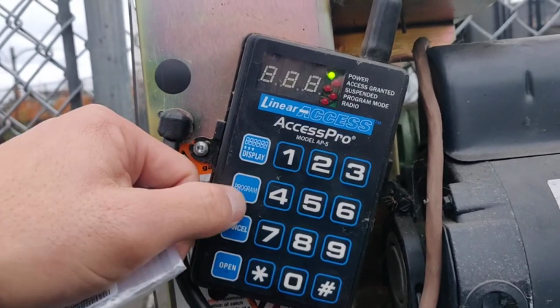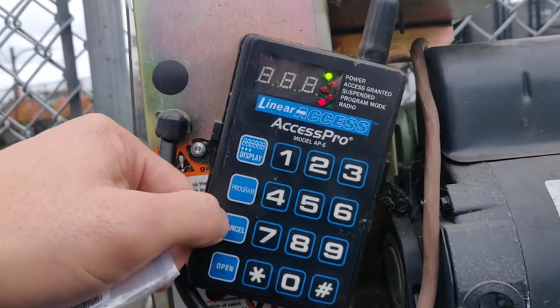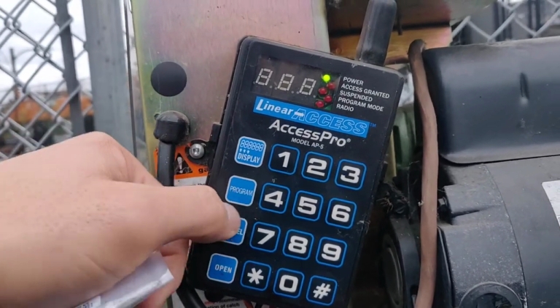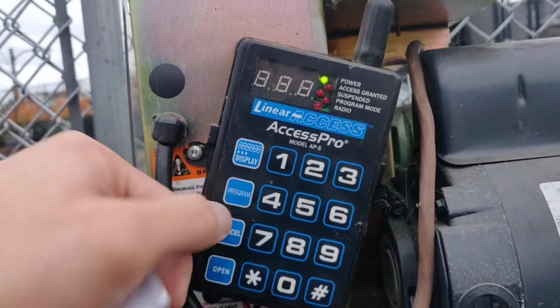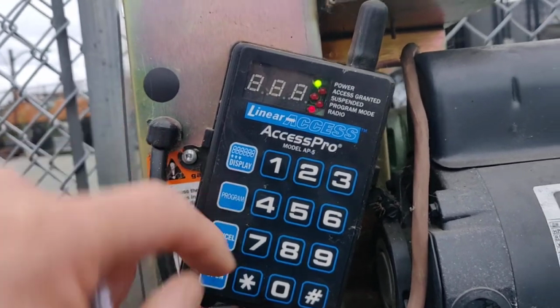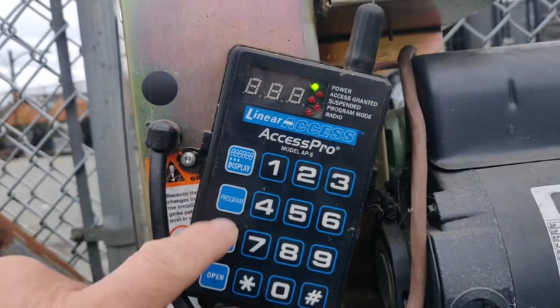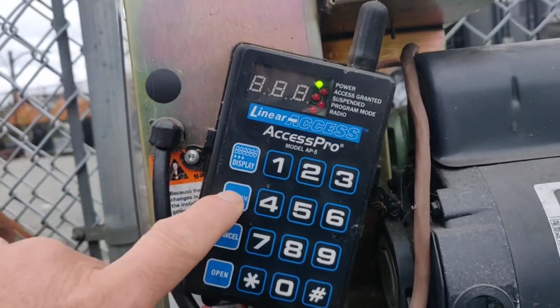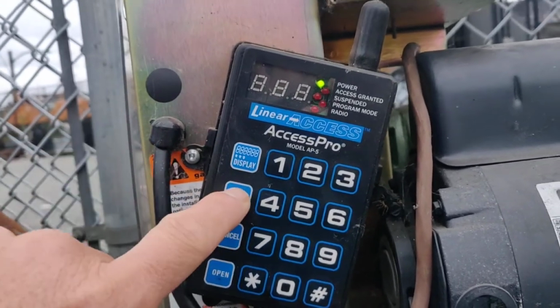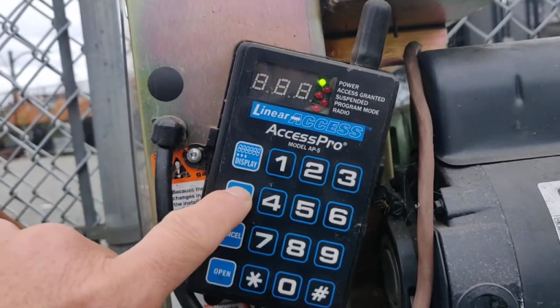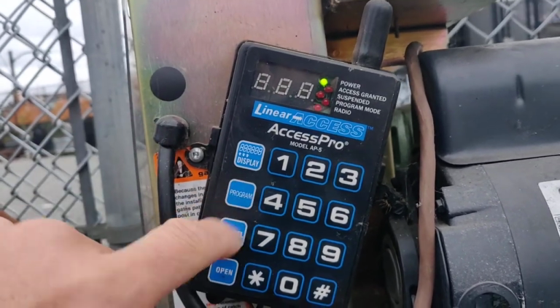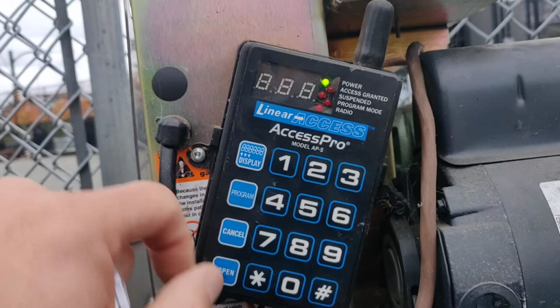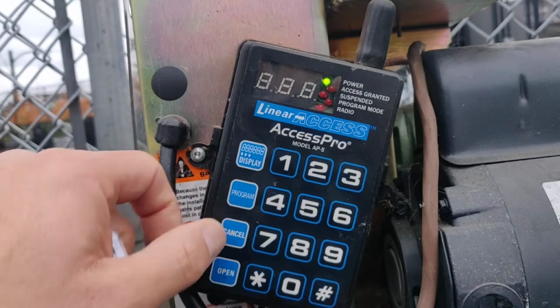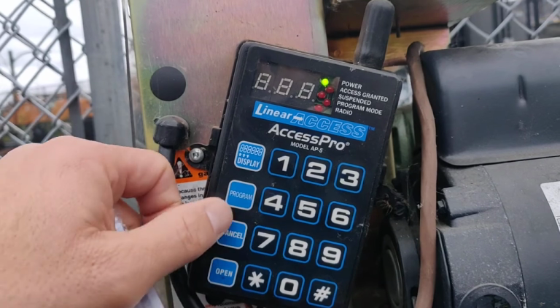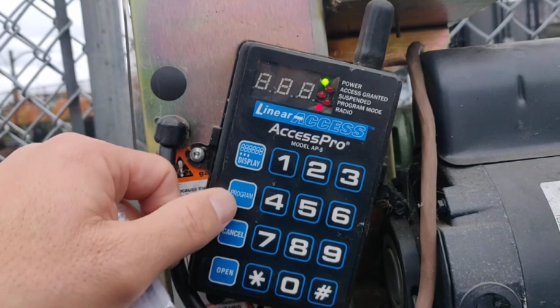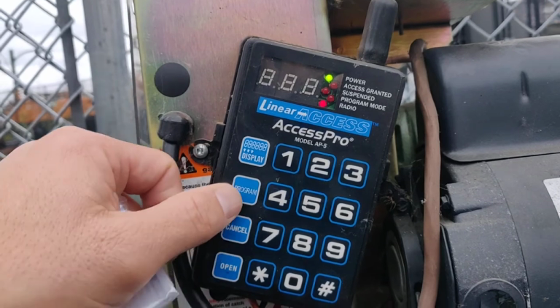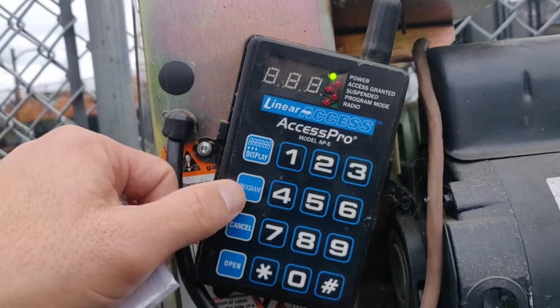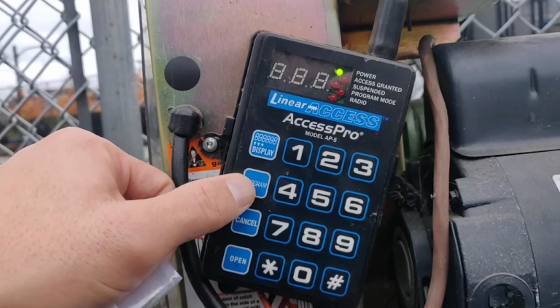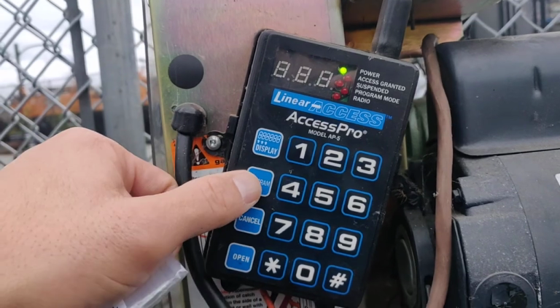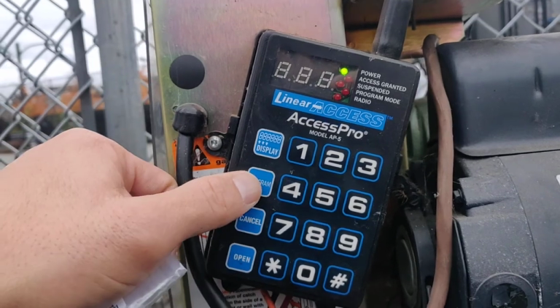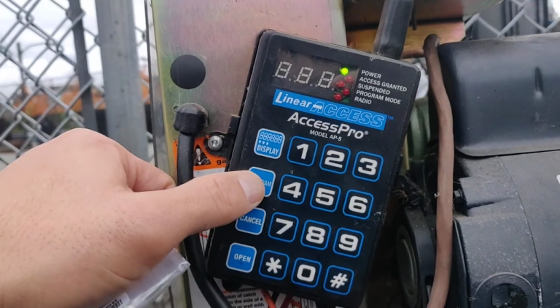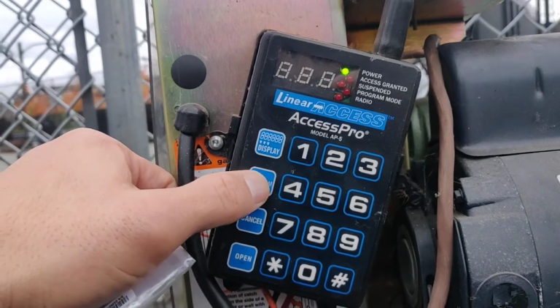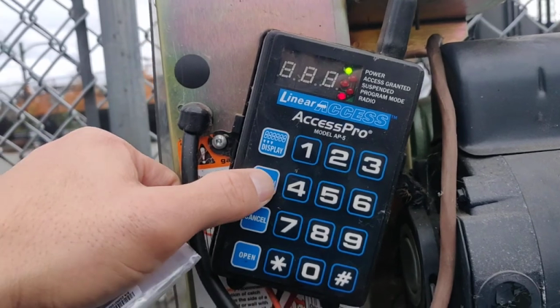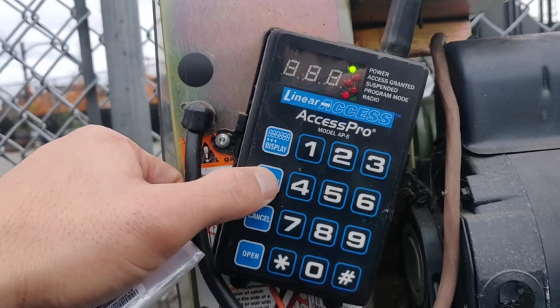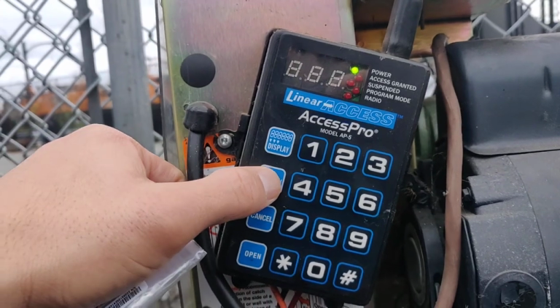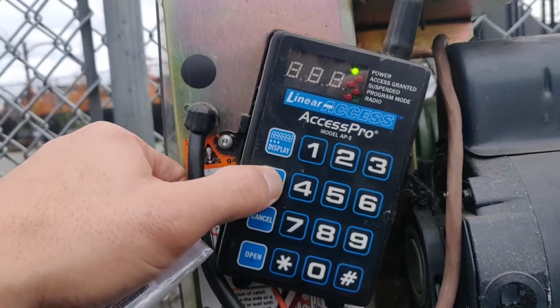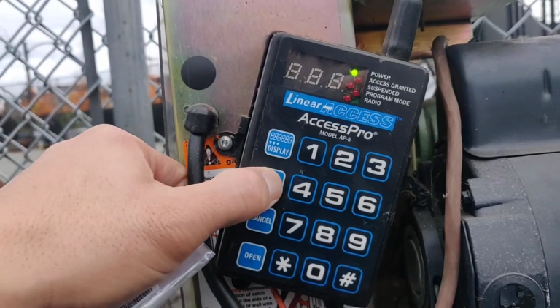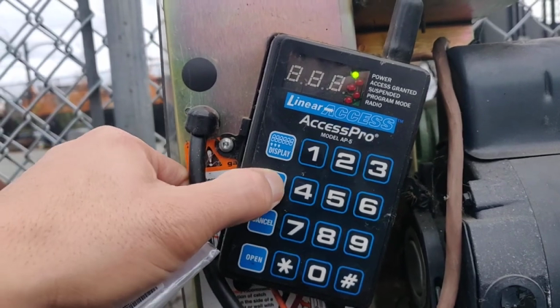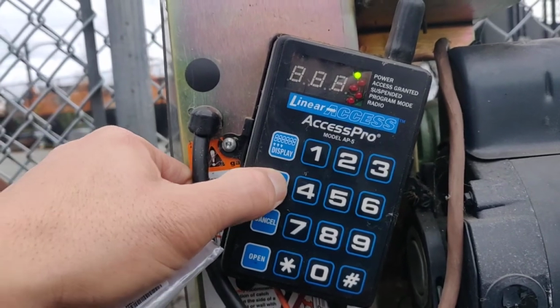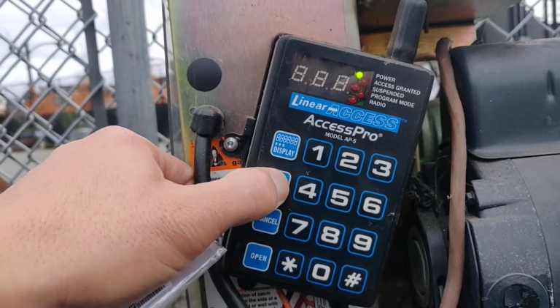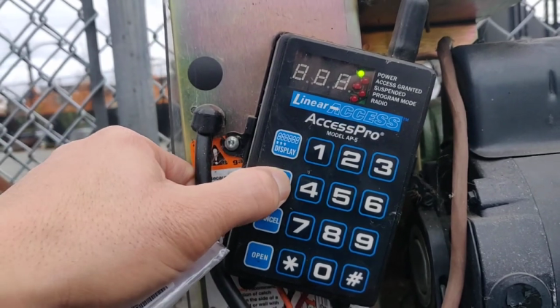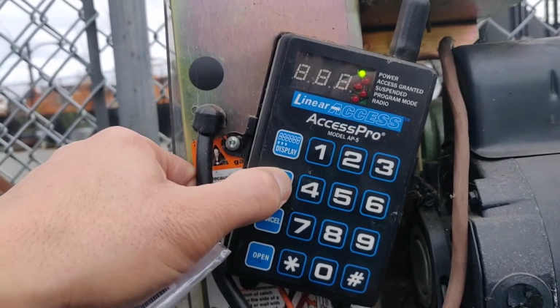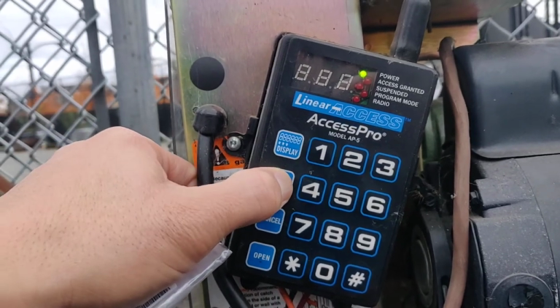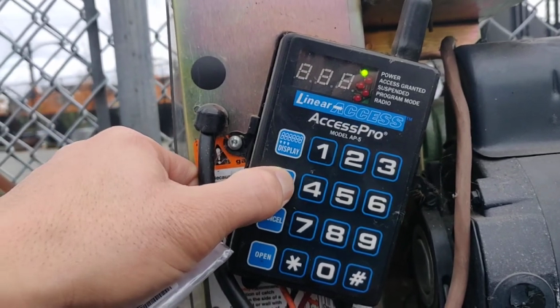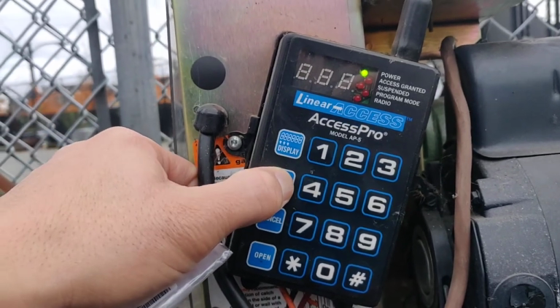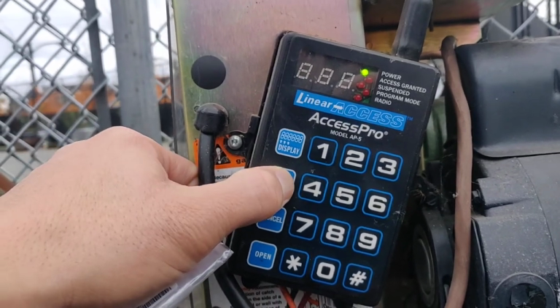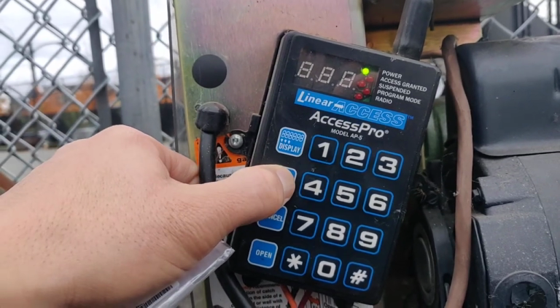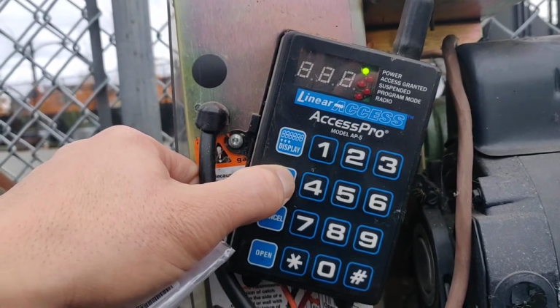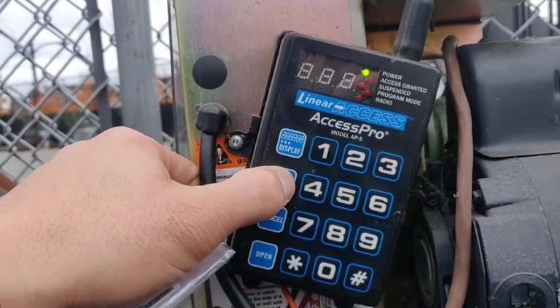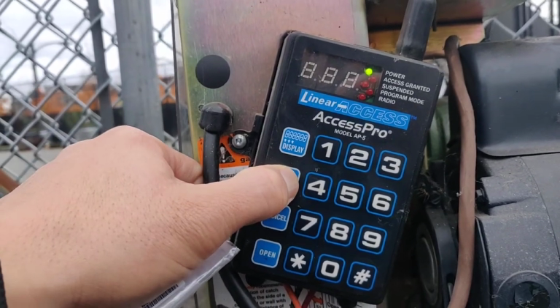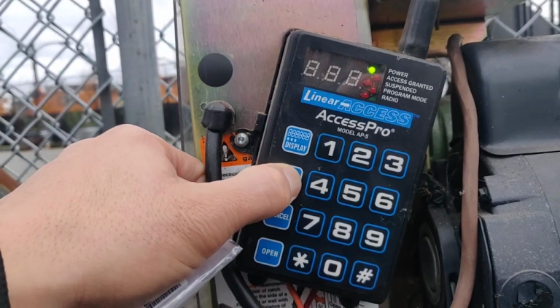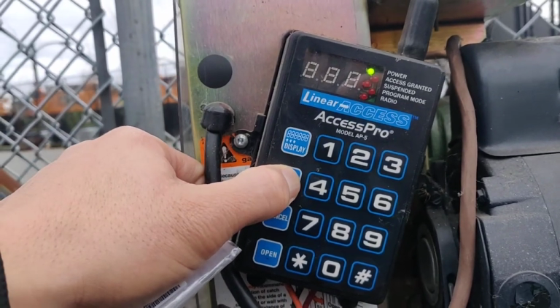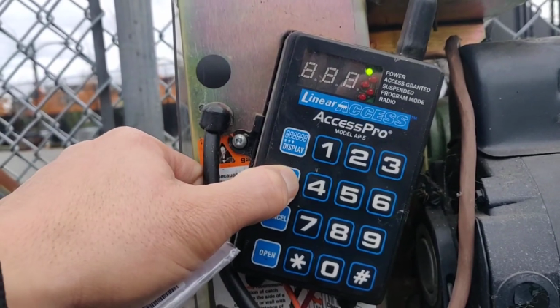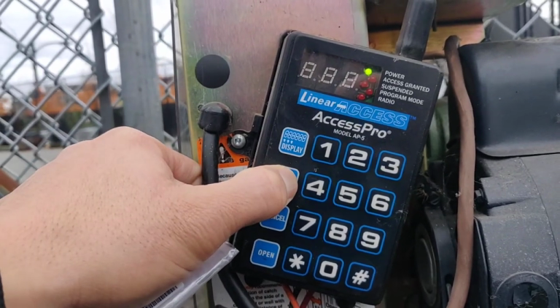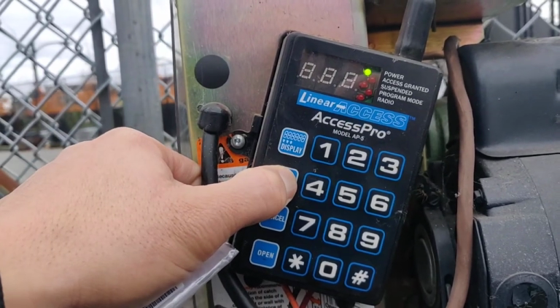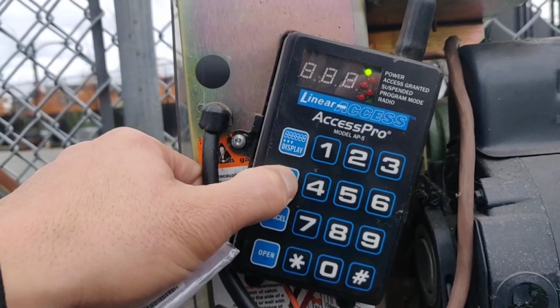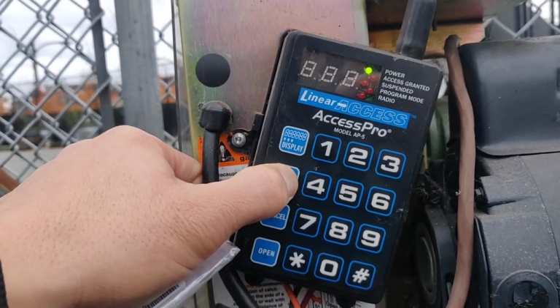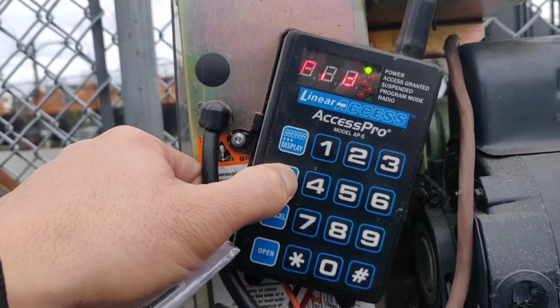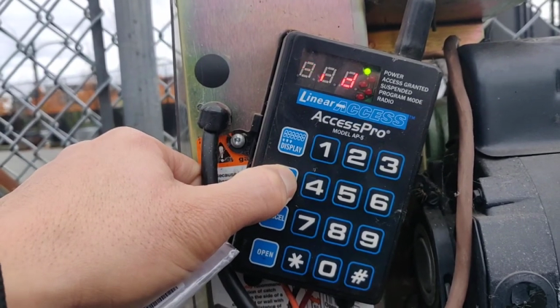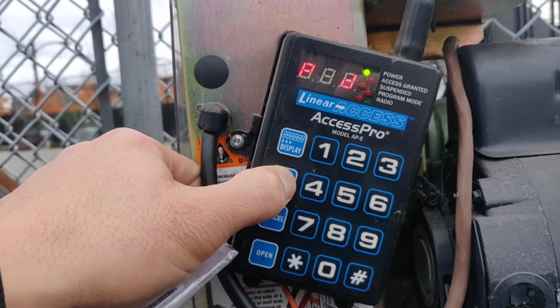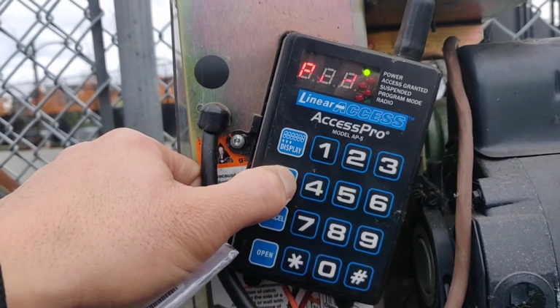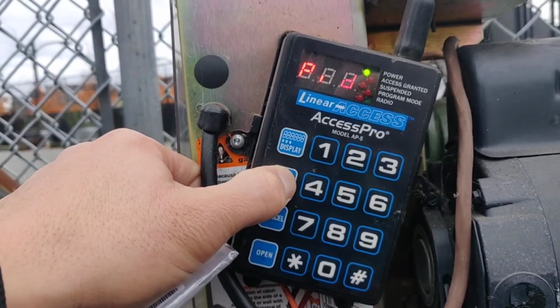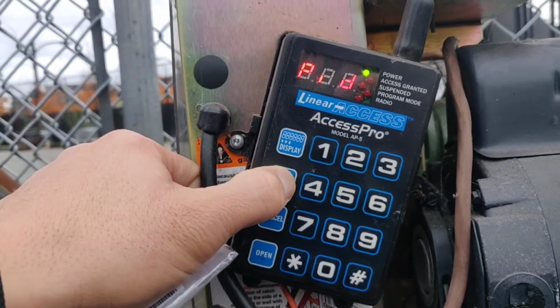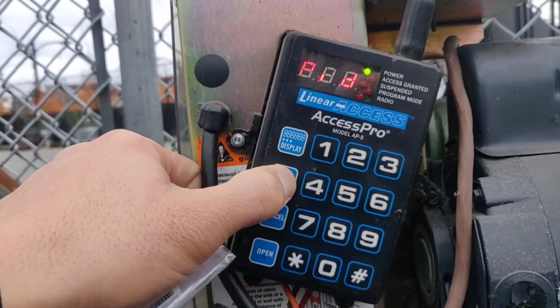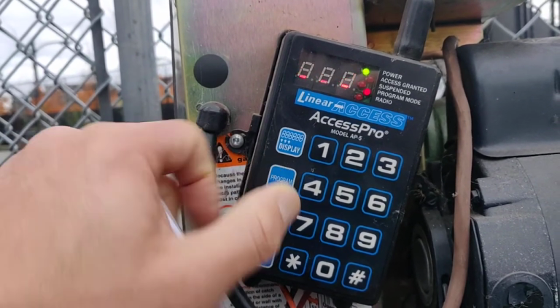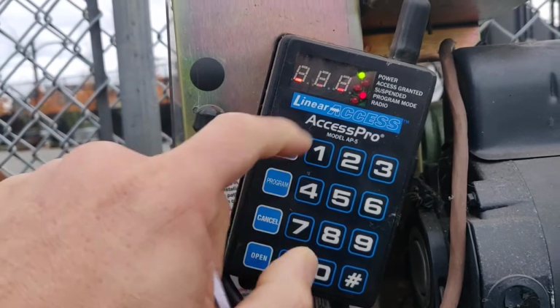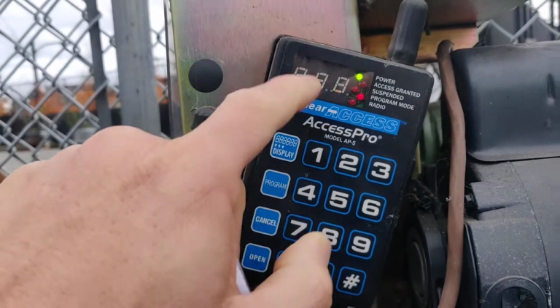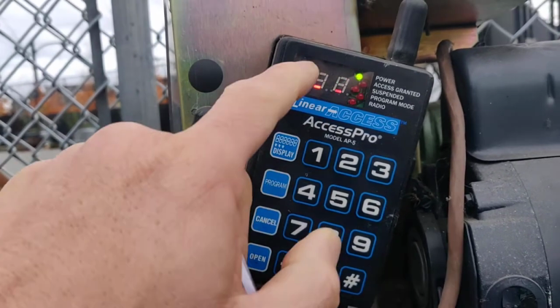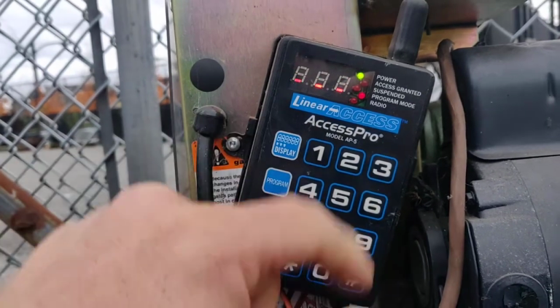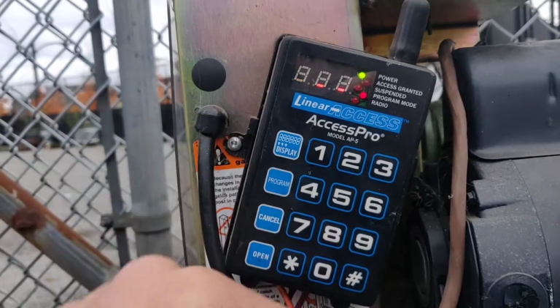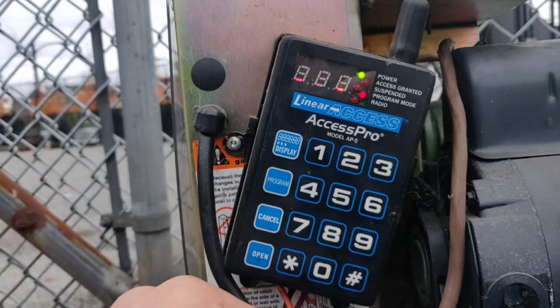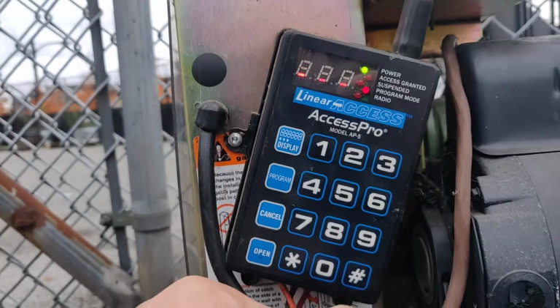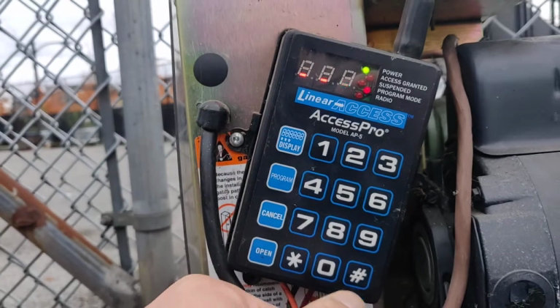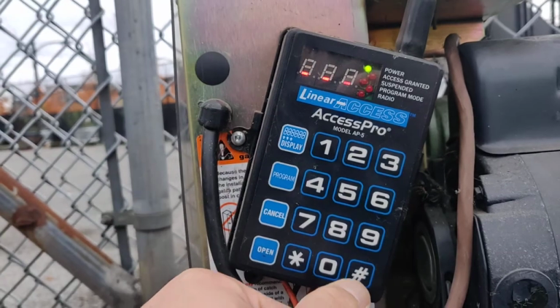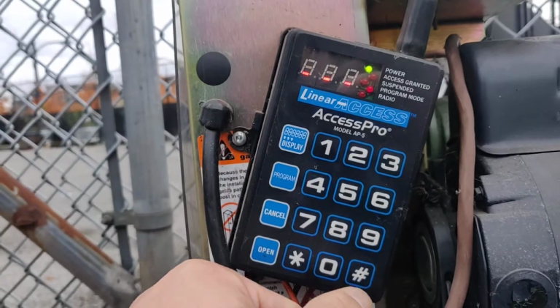We're going to hit the program button for 3 seconds: 1, 2, 3. It says PID.